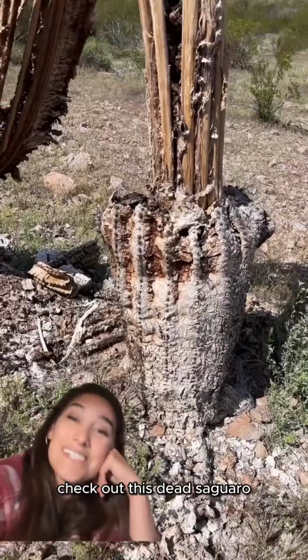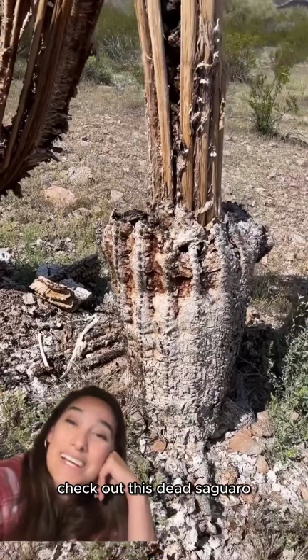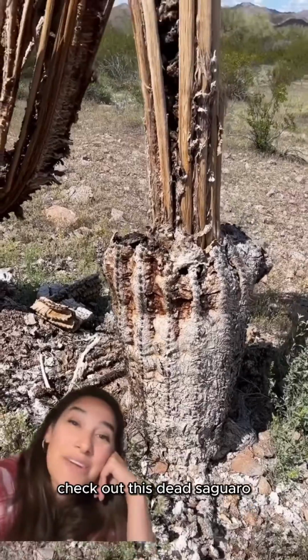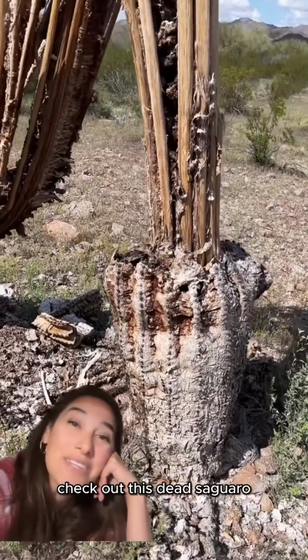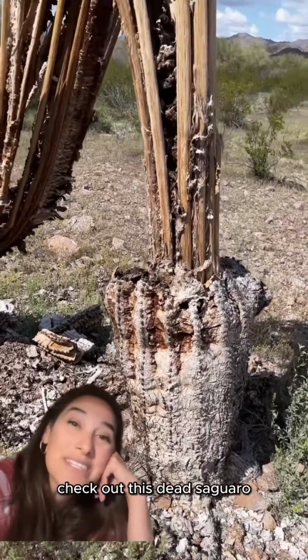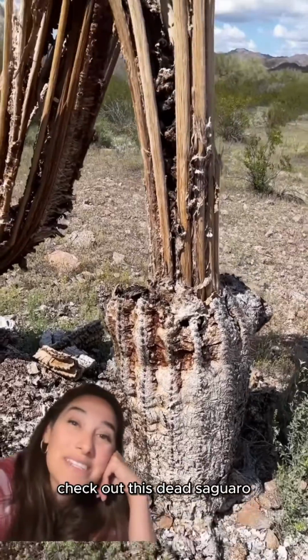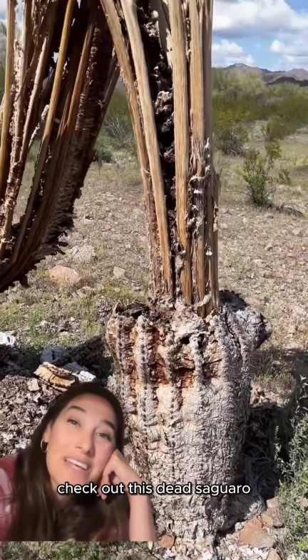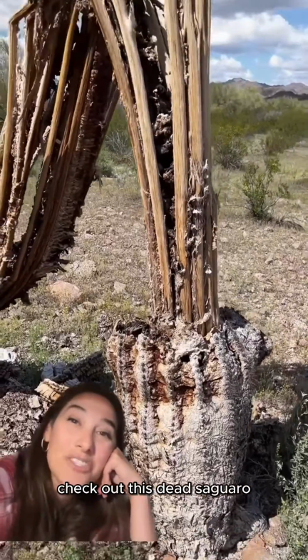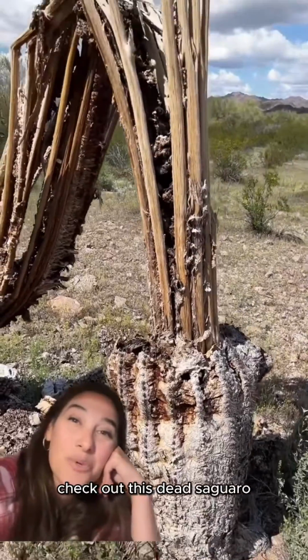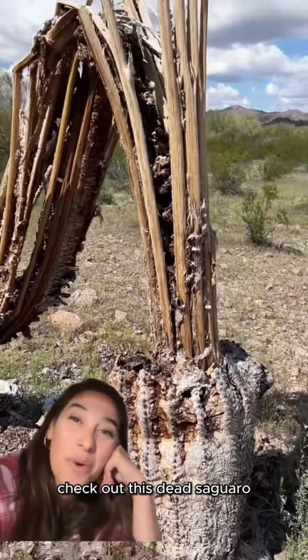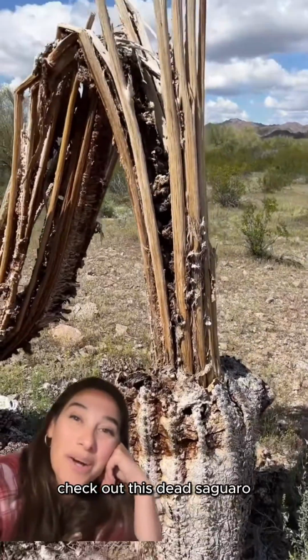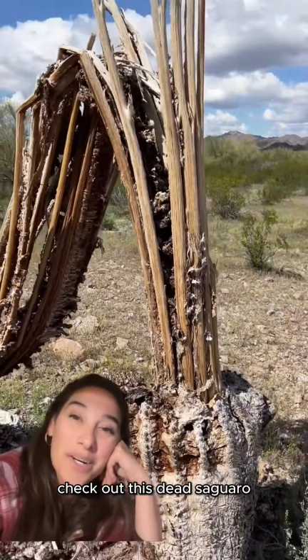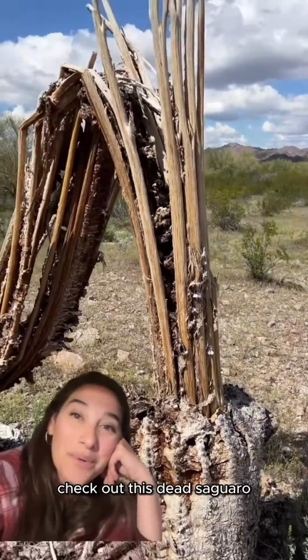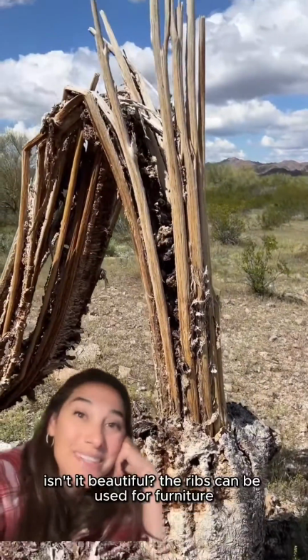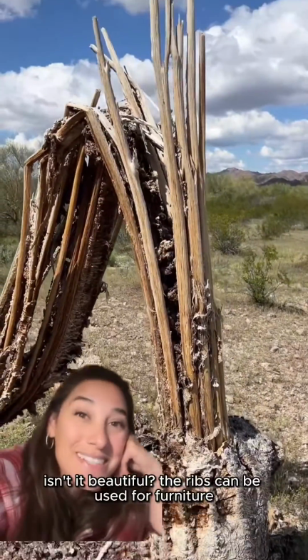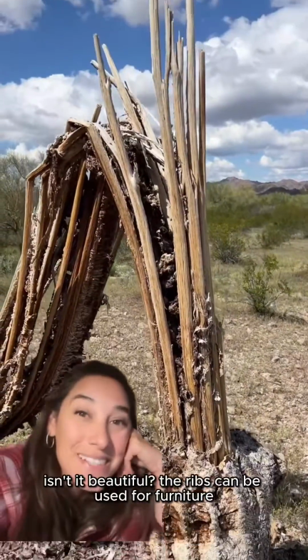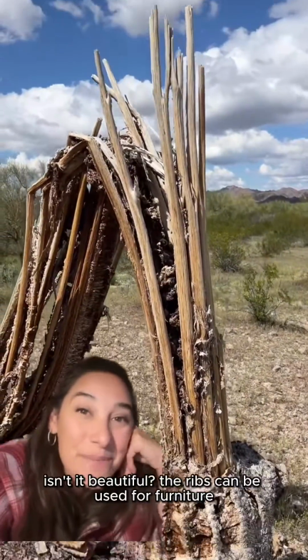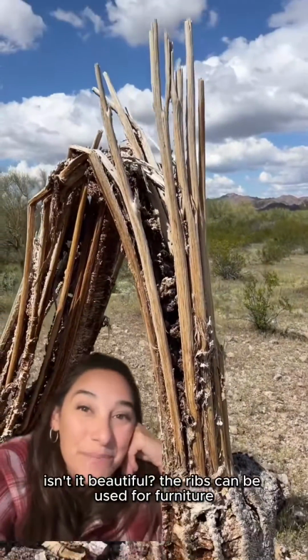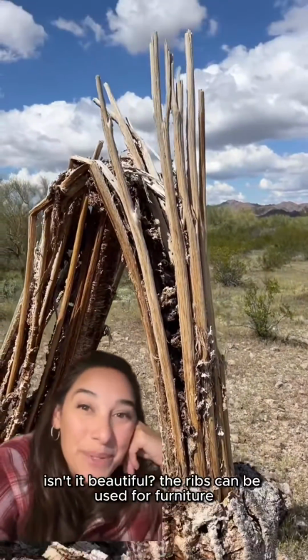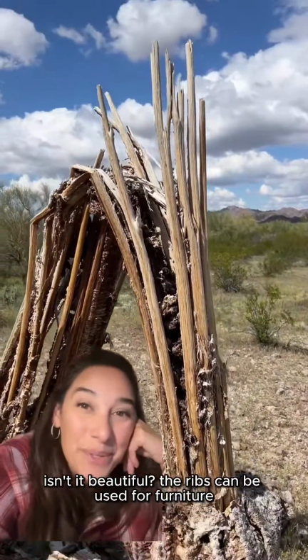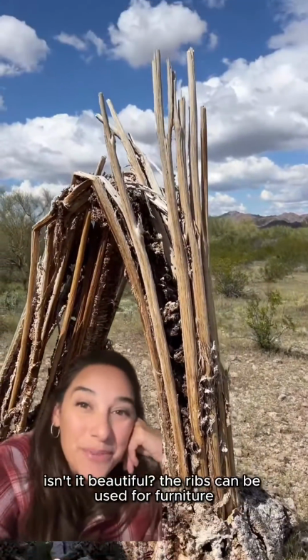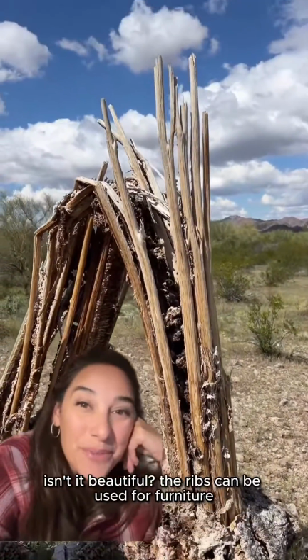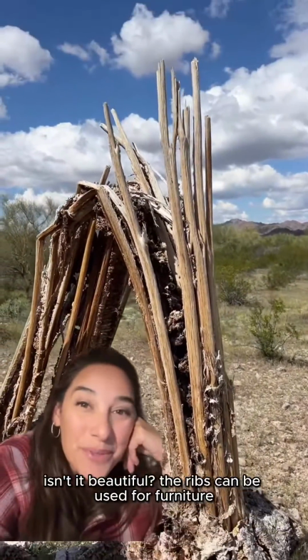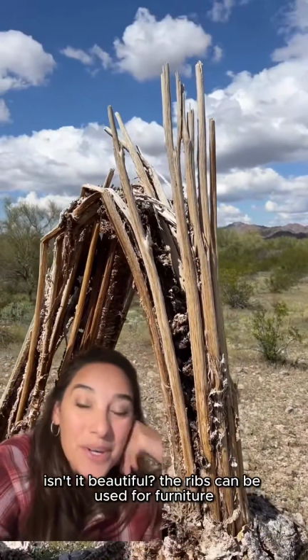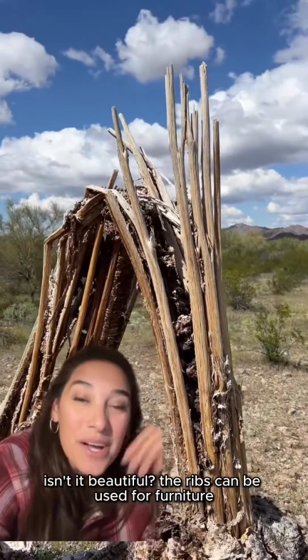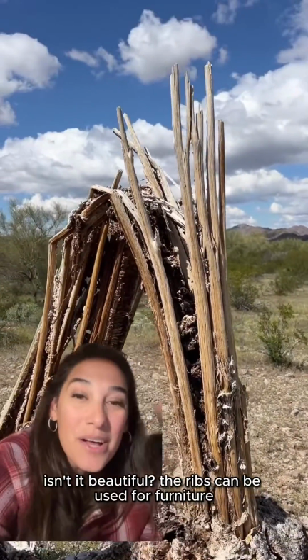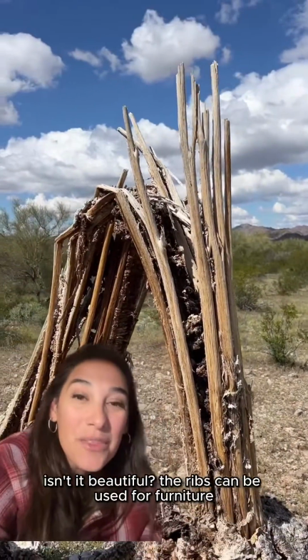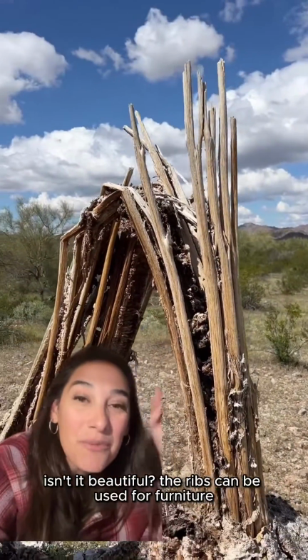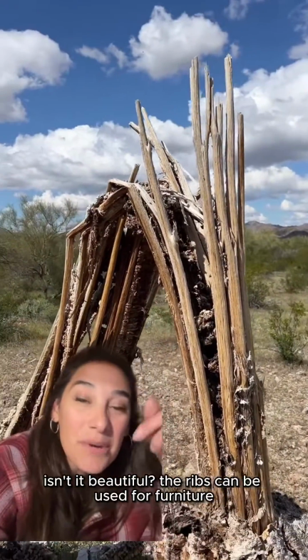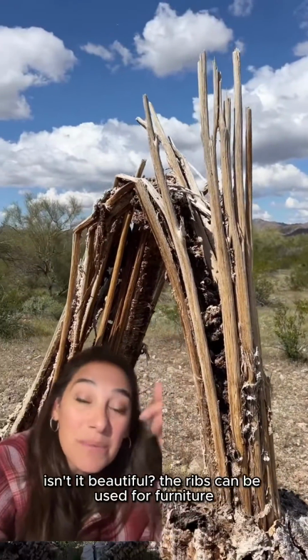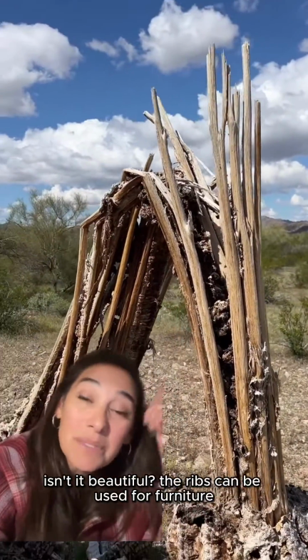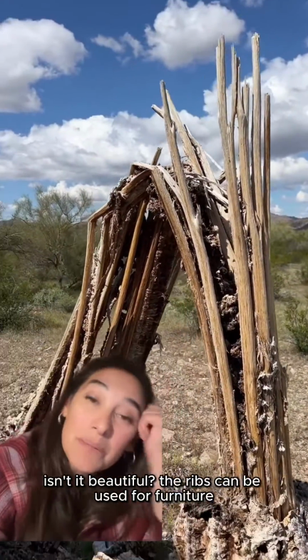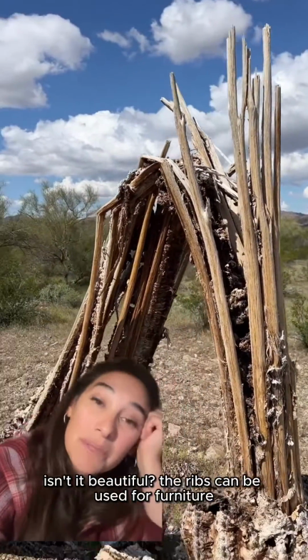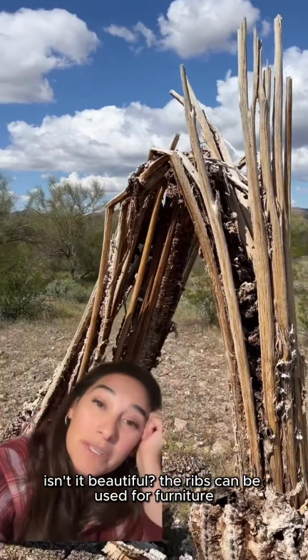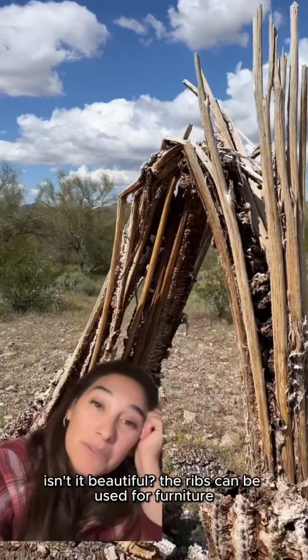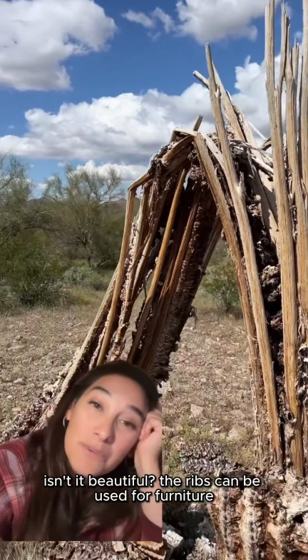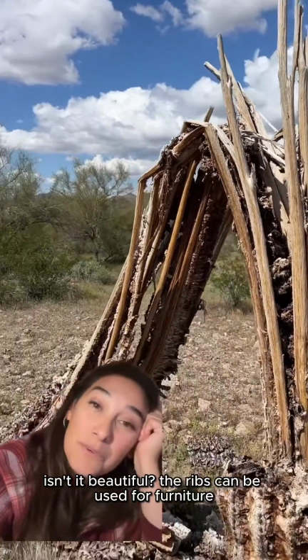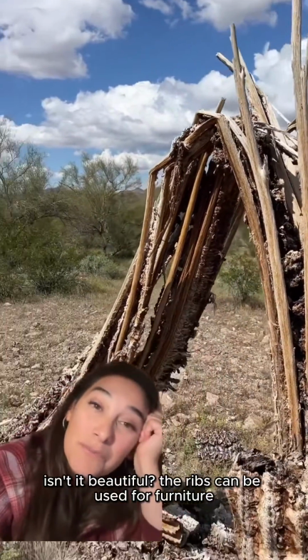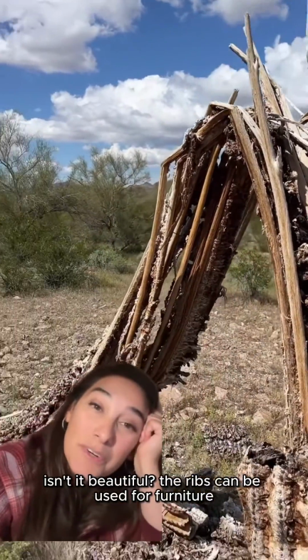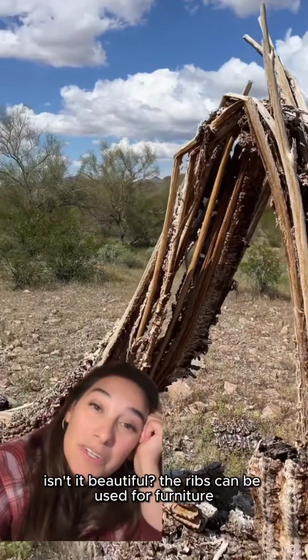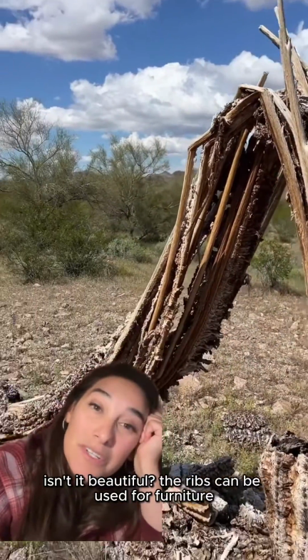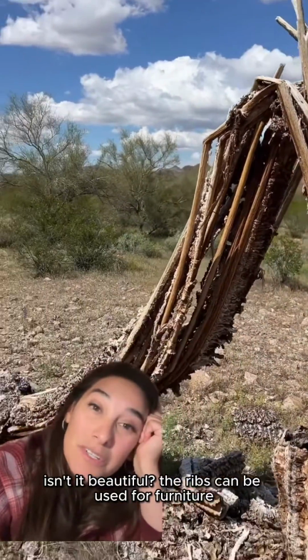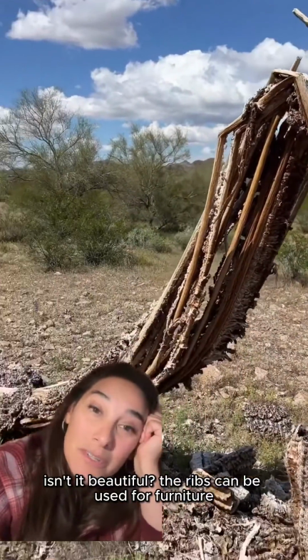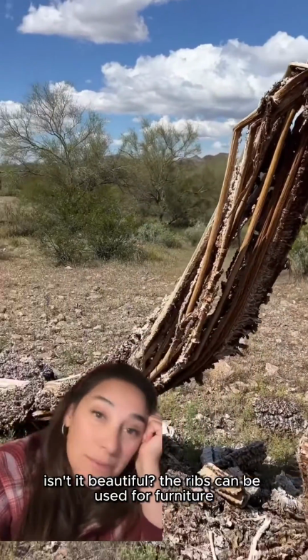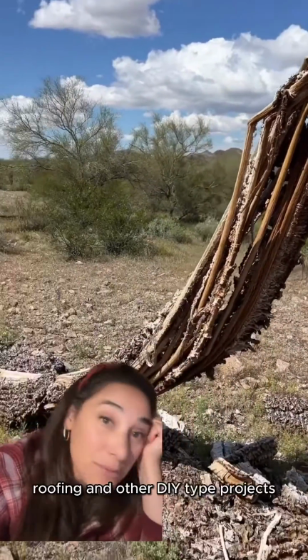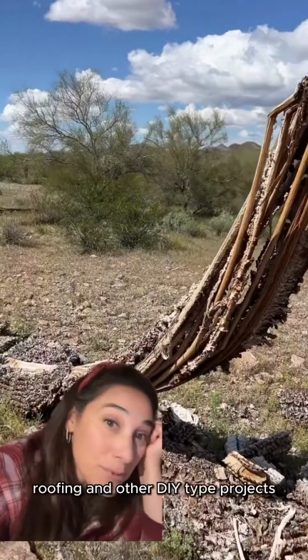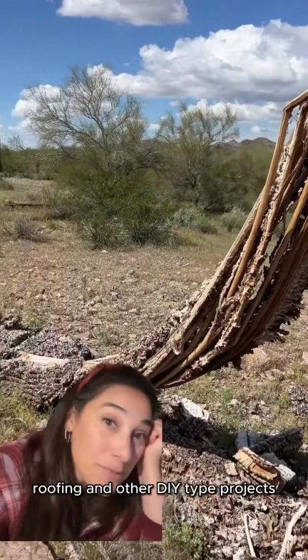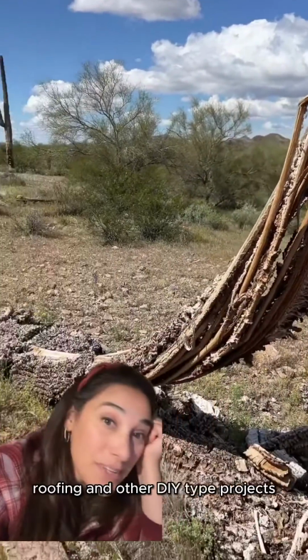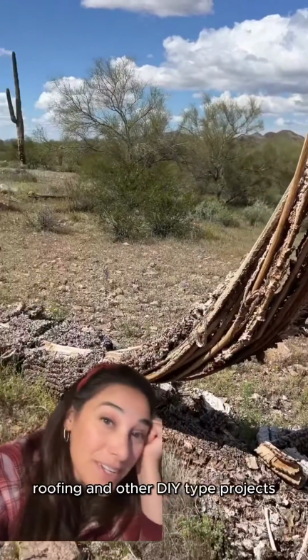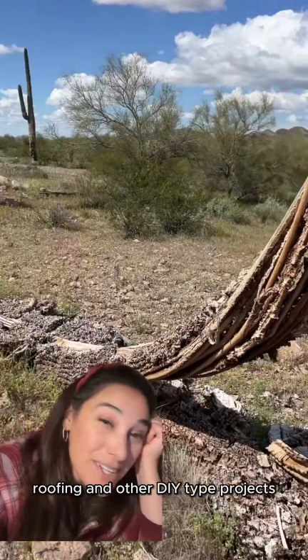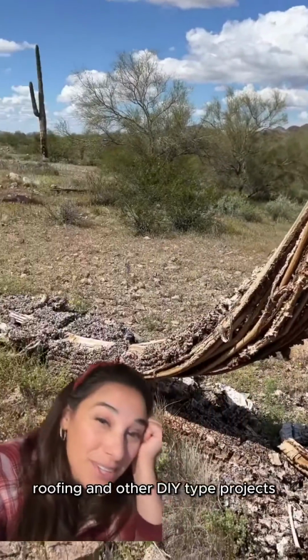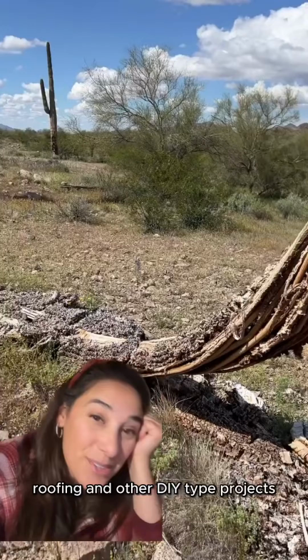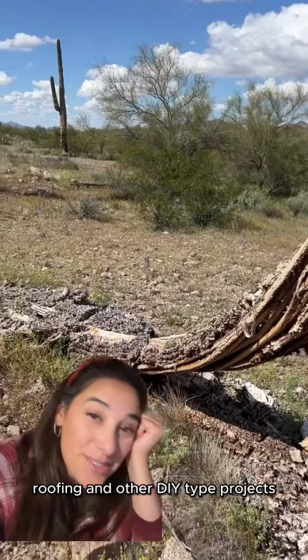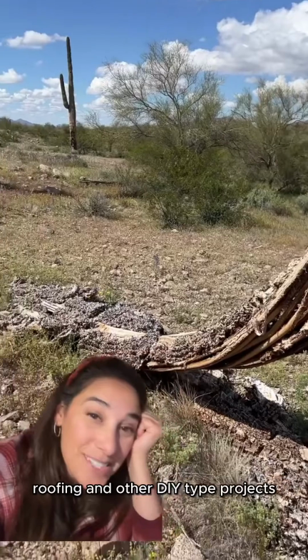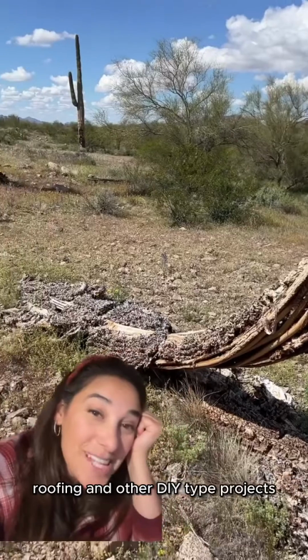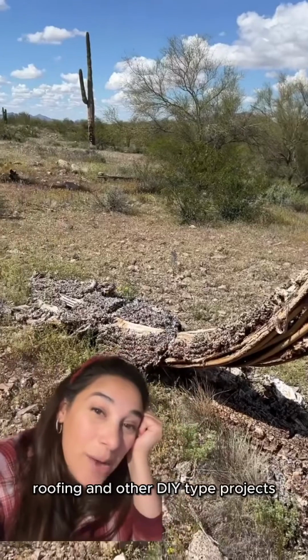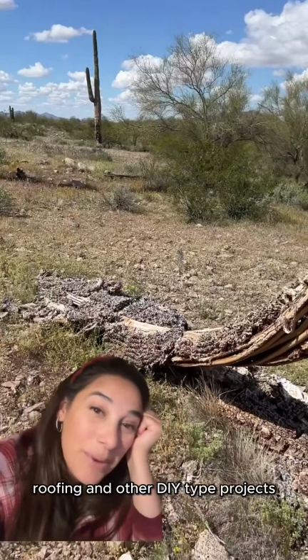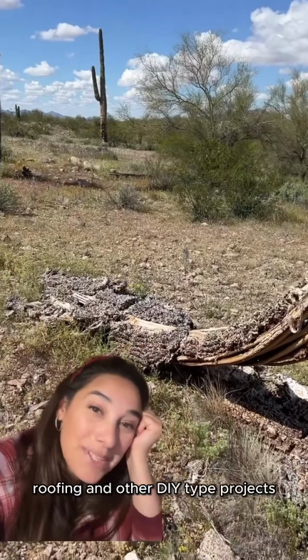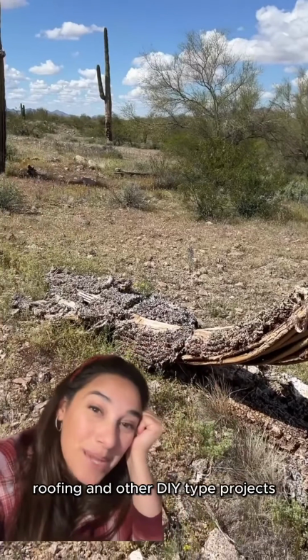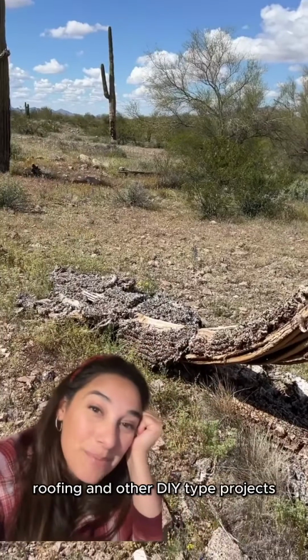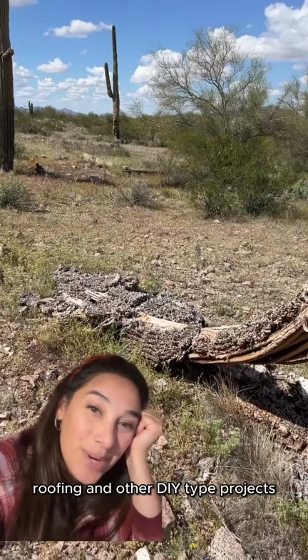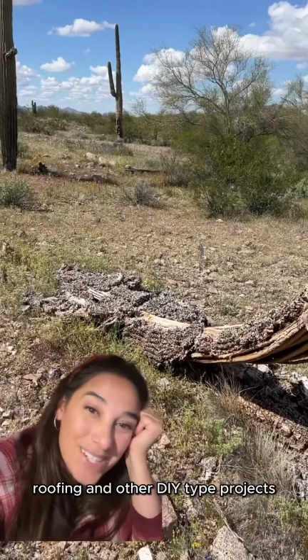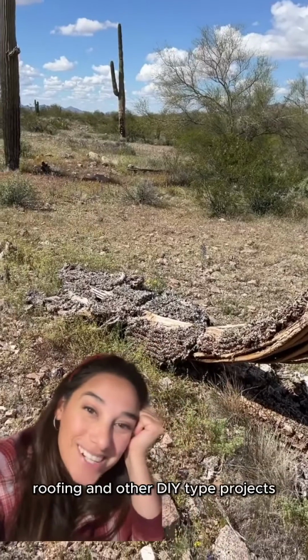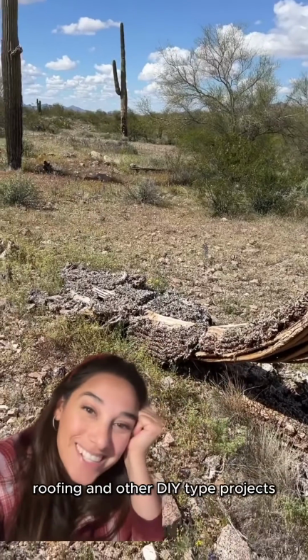Check out this dead saguaro — isn't it beautiful? The ribs can be used for furniture, roofing, and other DIY type projects.